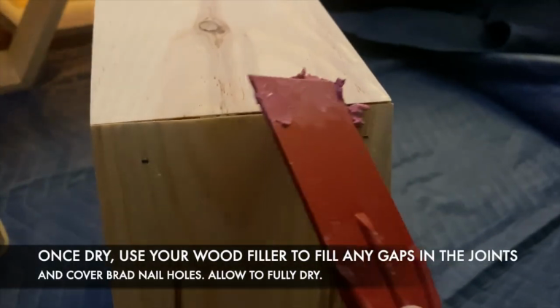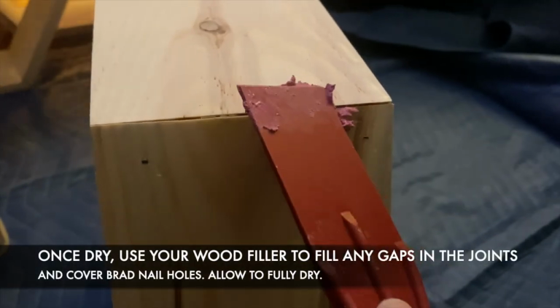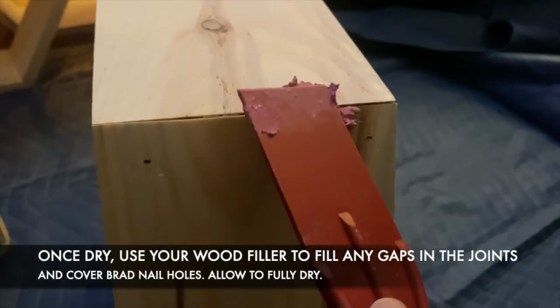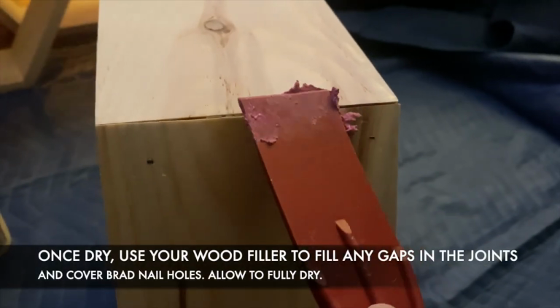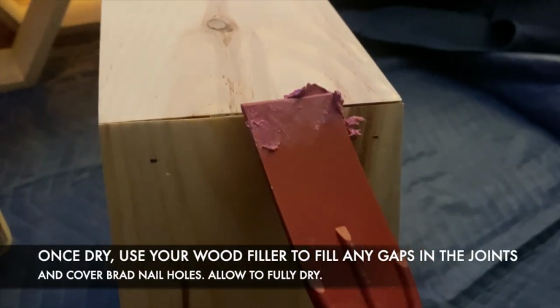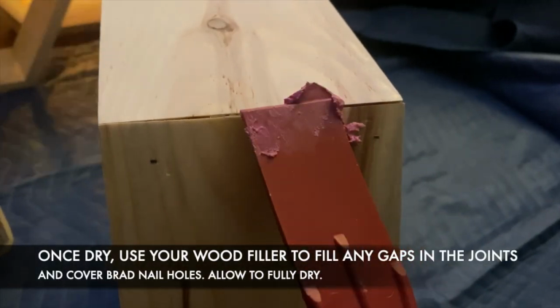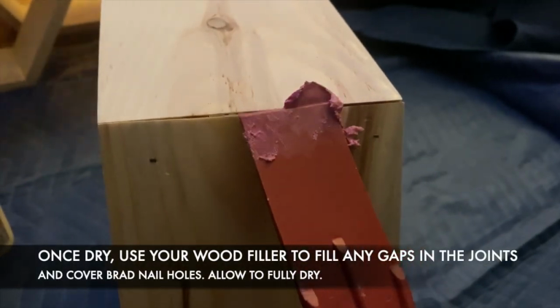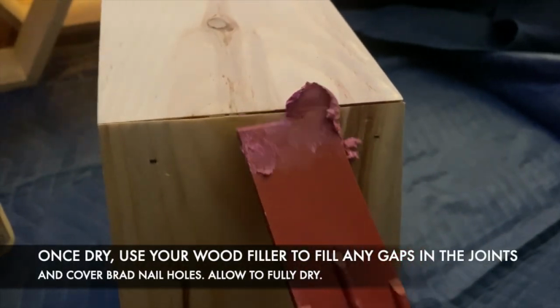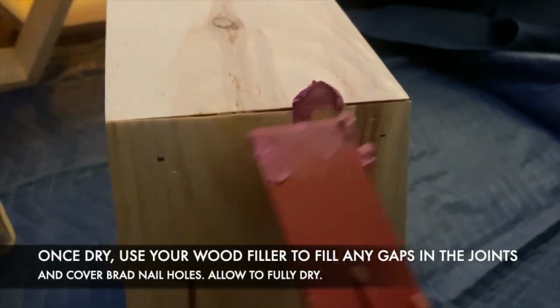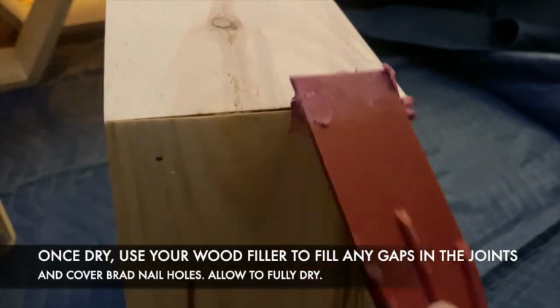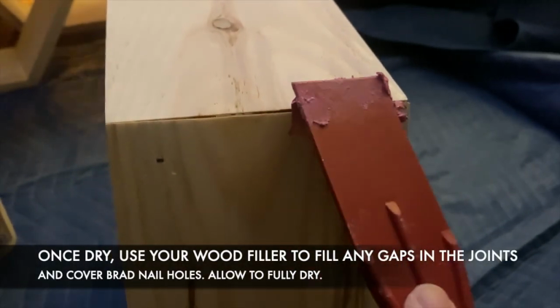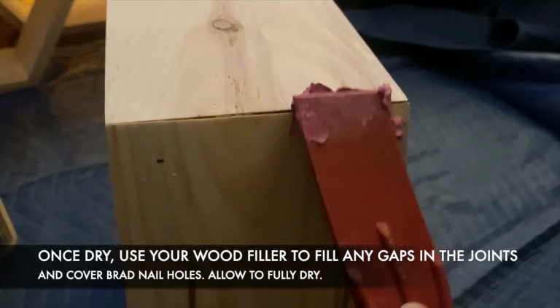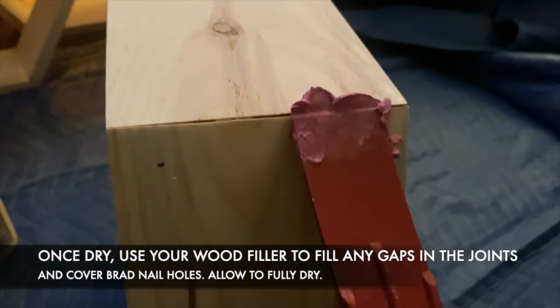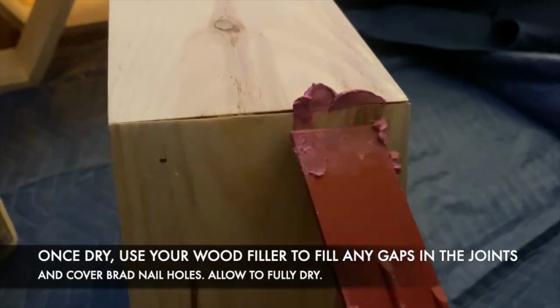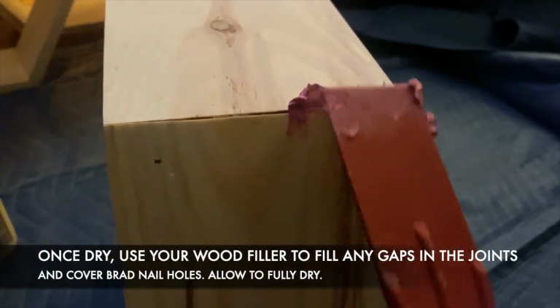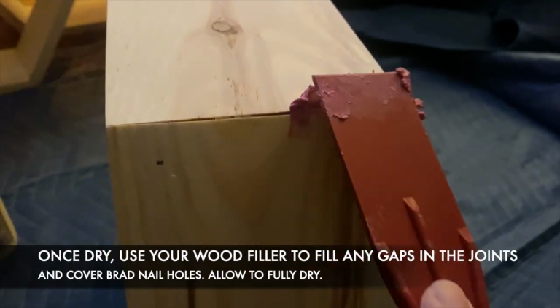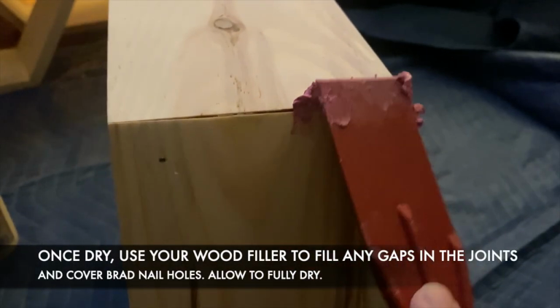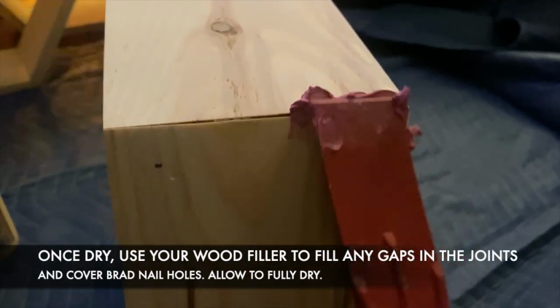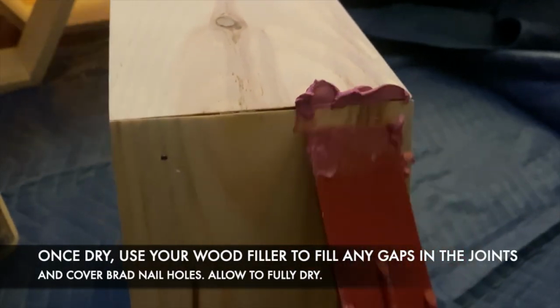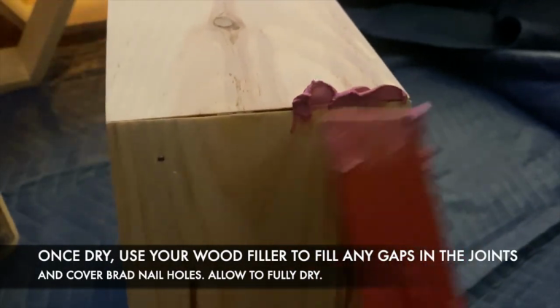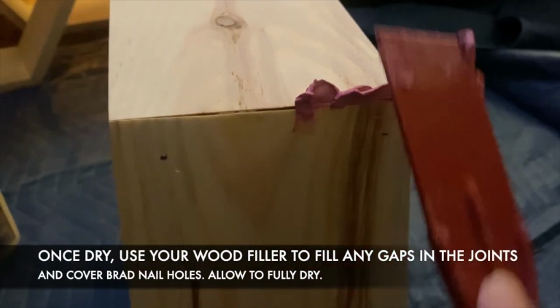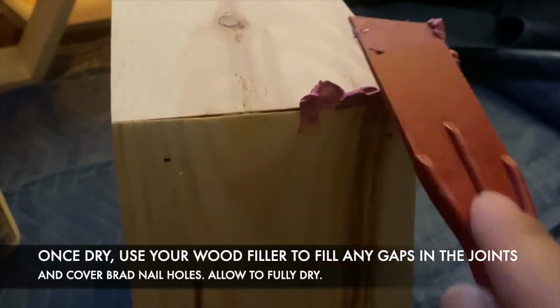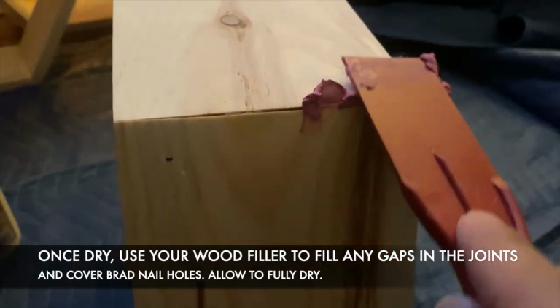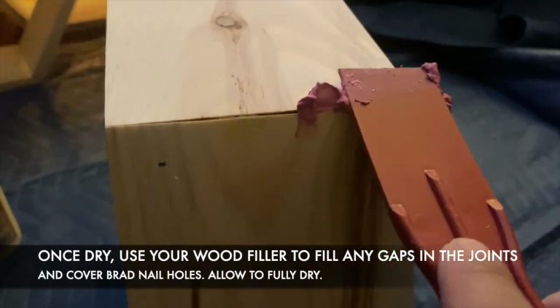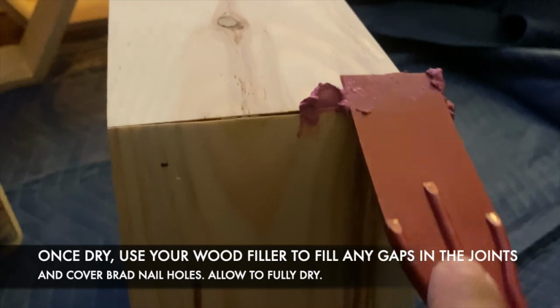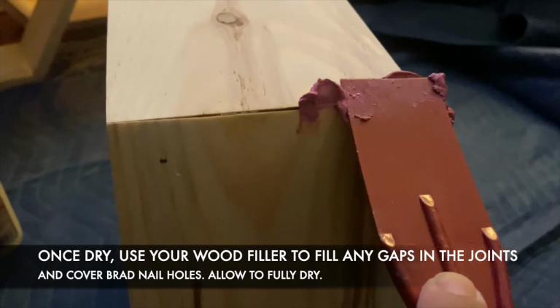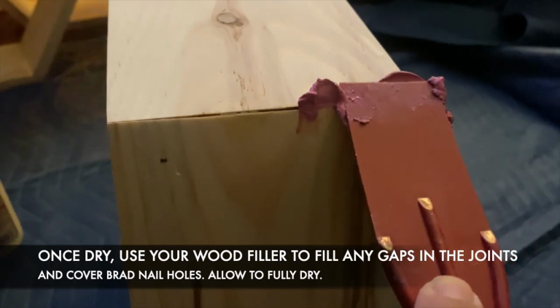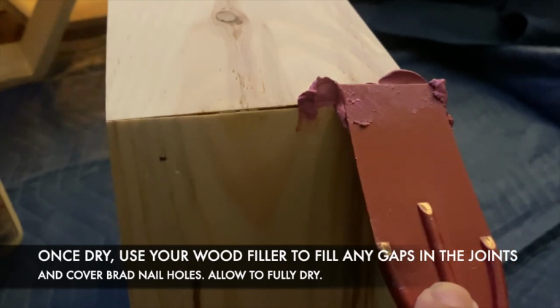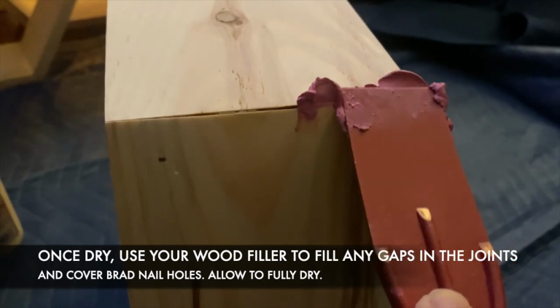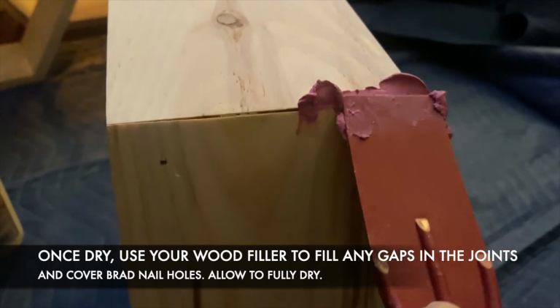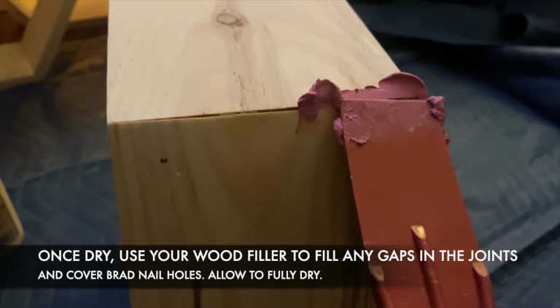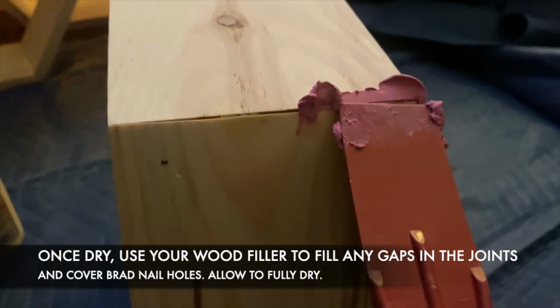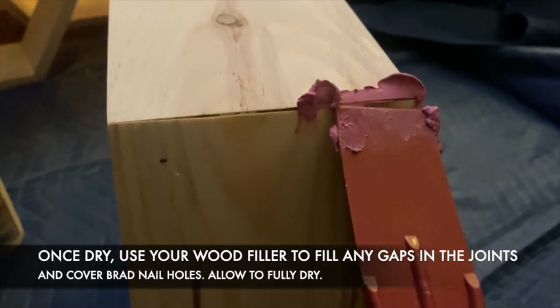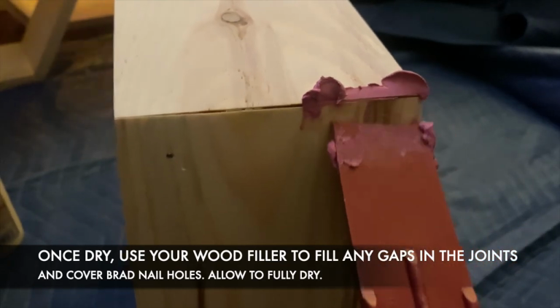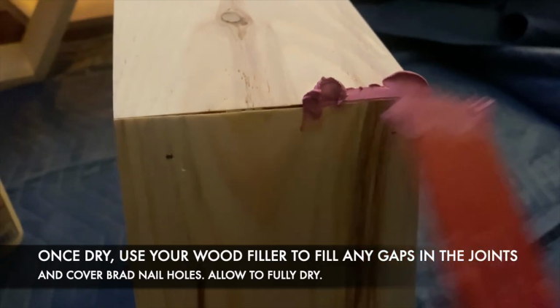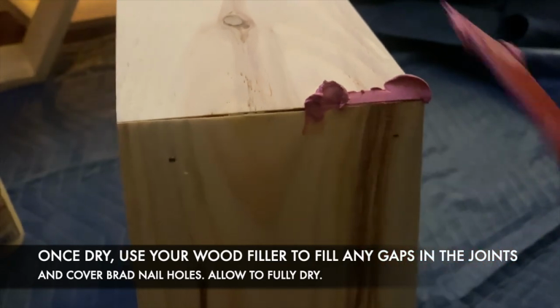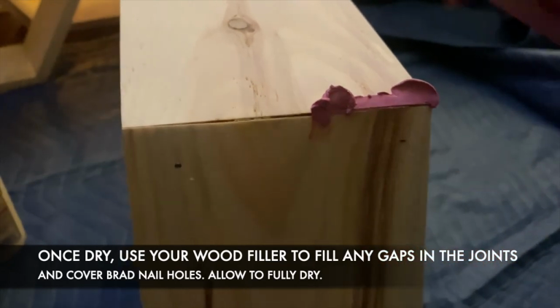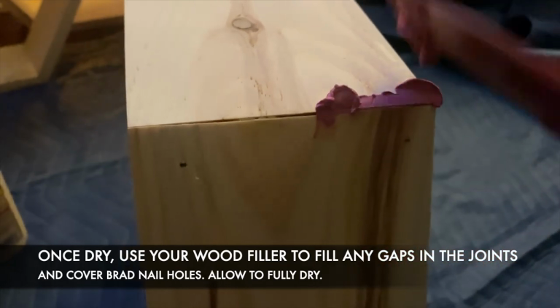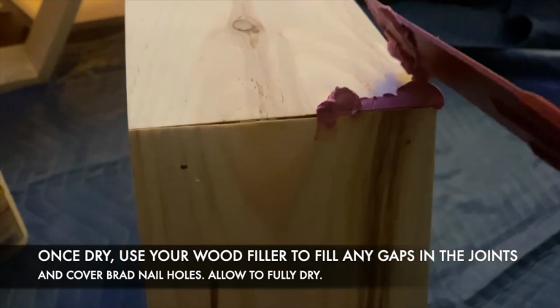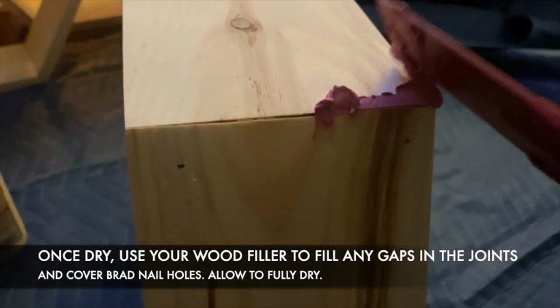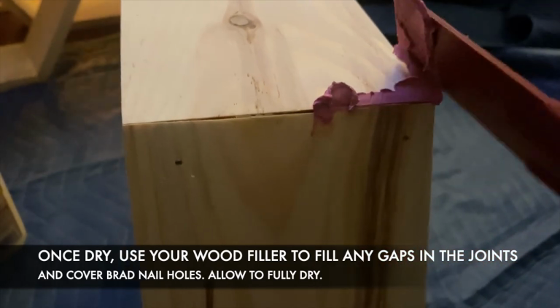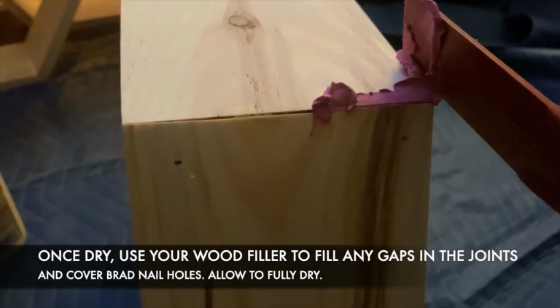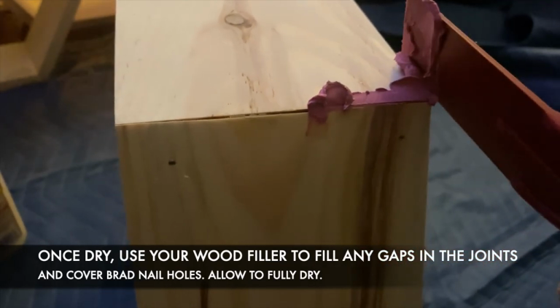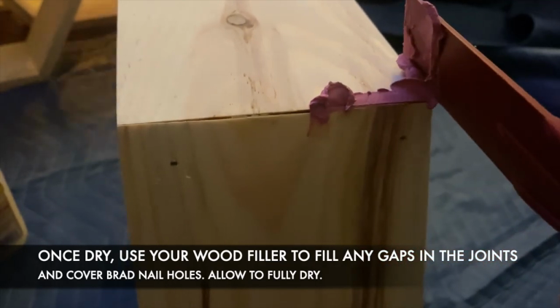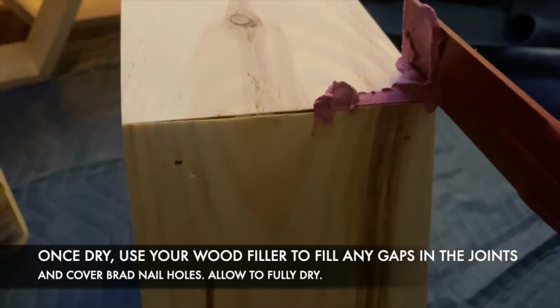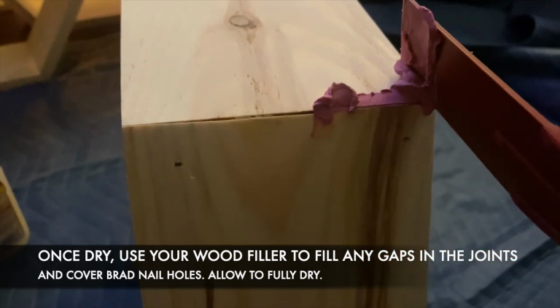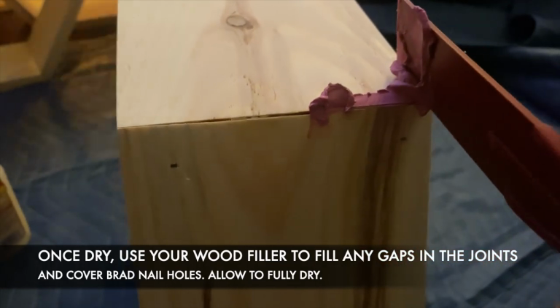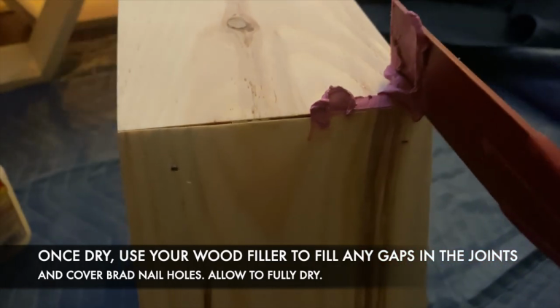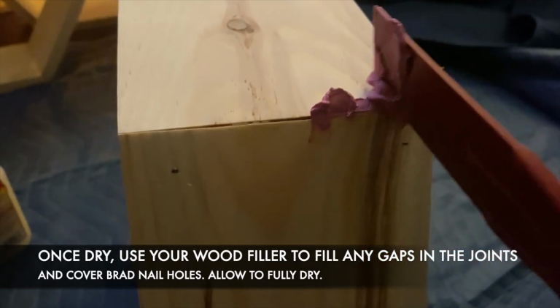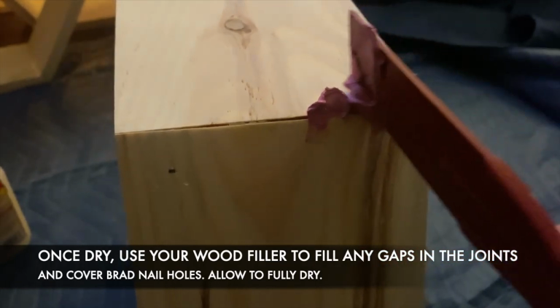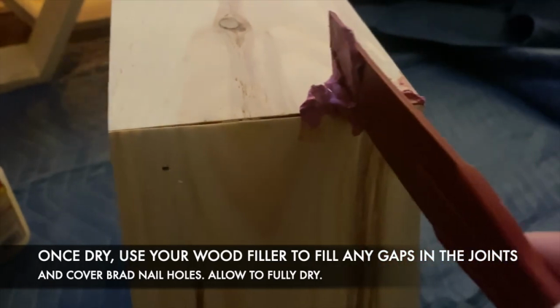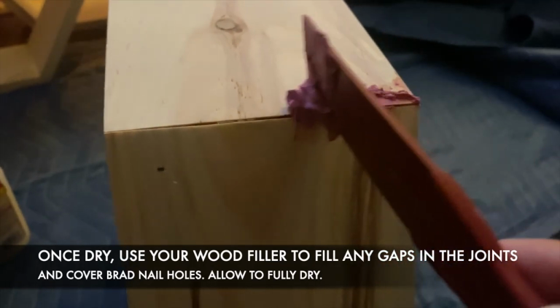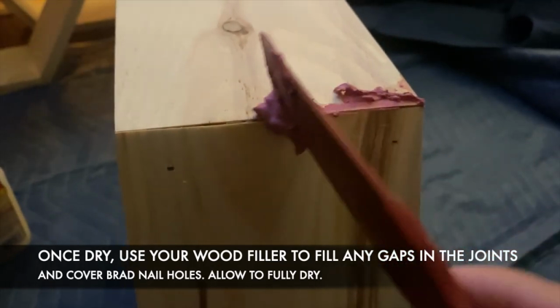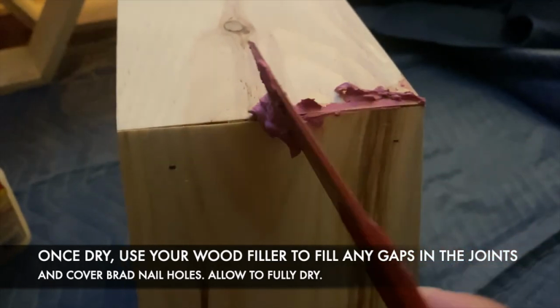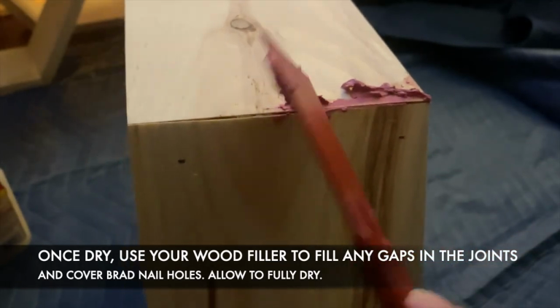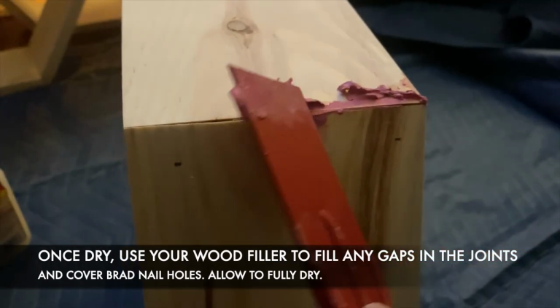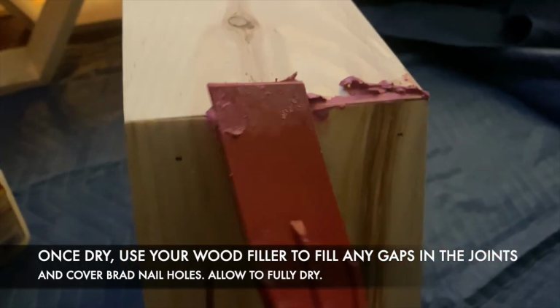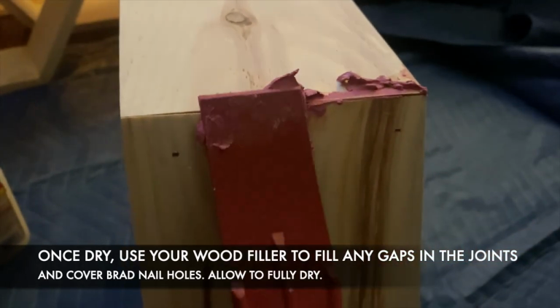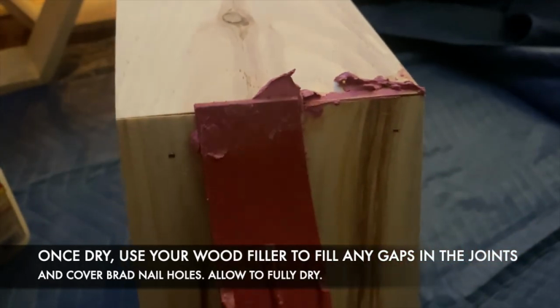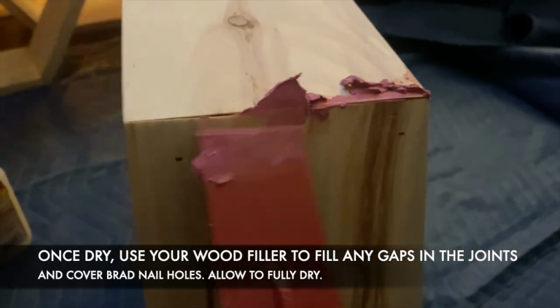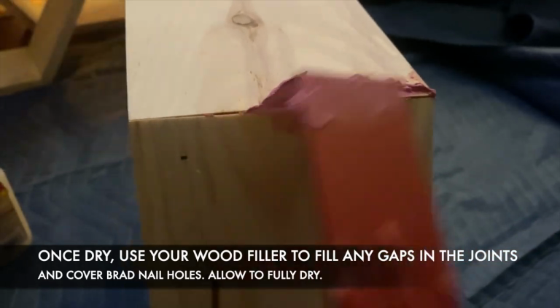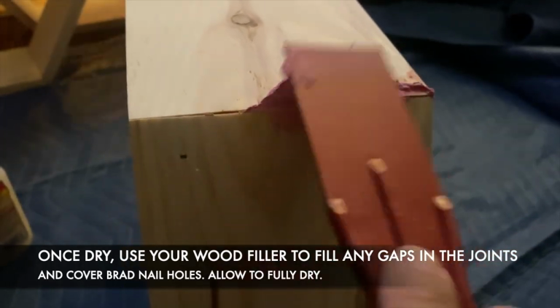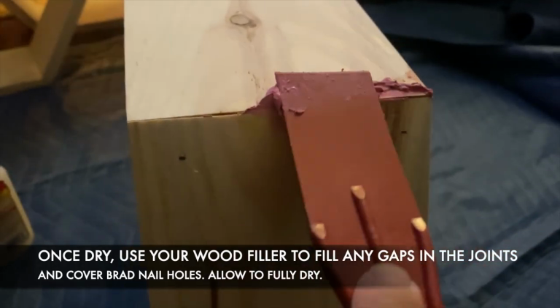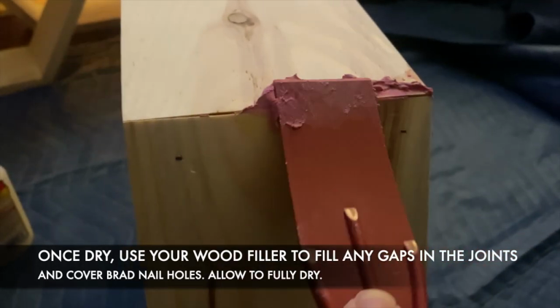Once you've allowed your piece to fully dry, use your wood filler to fill any gaps in the joints and cover any brad nail holes.